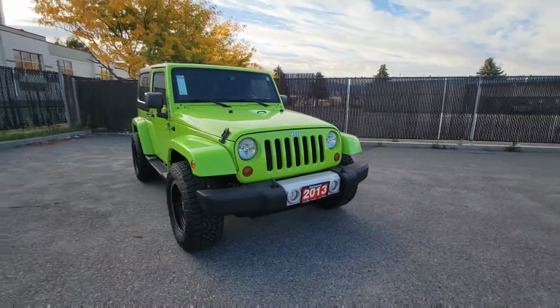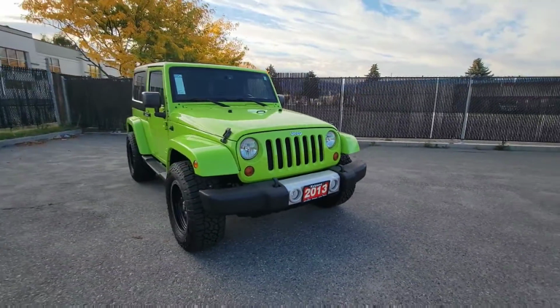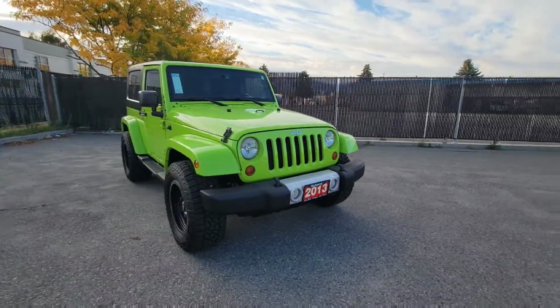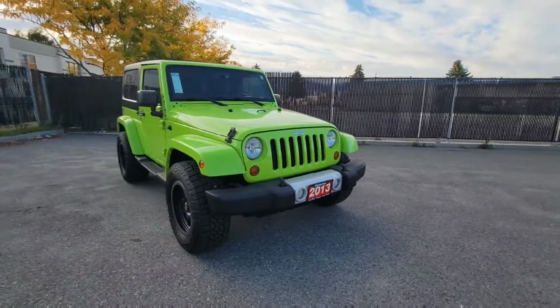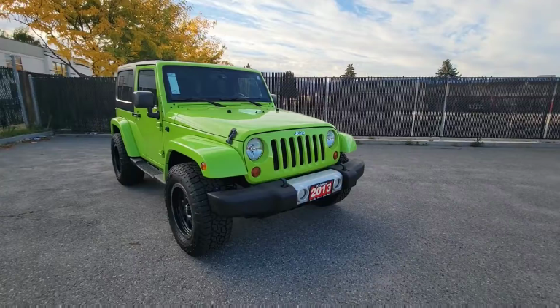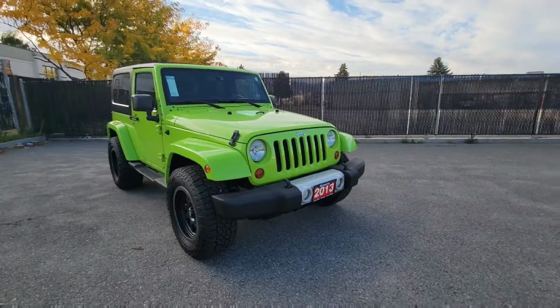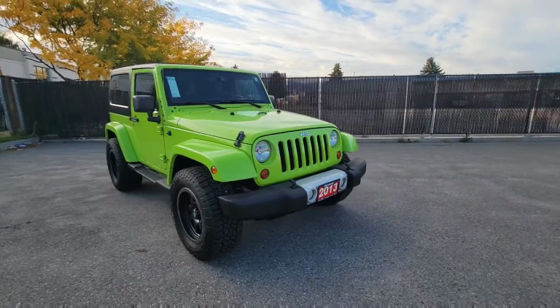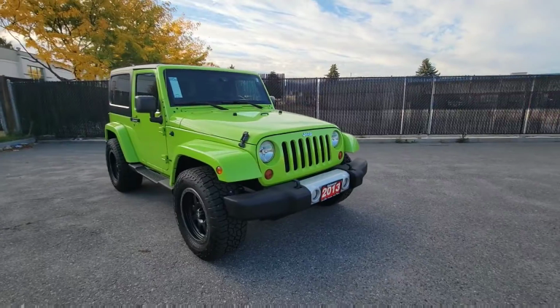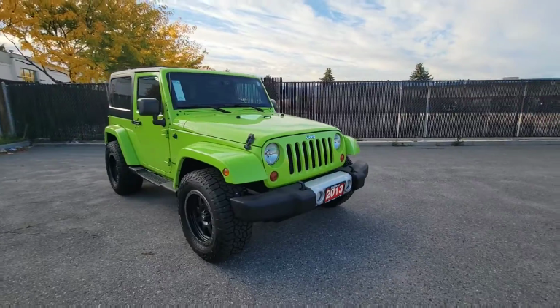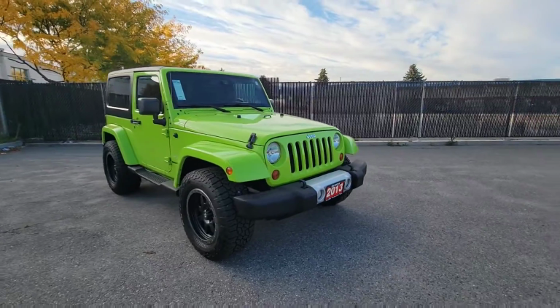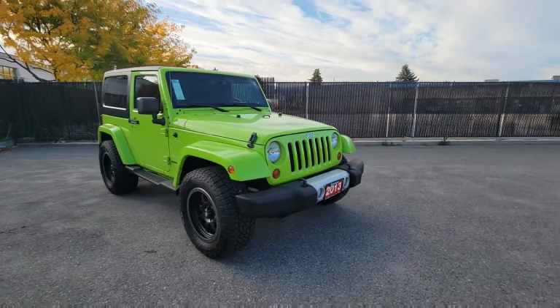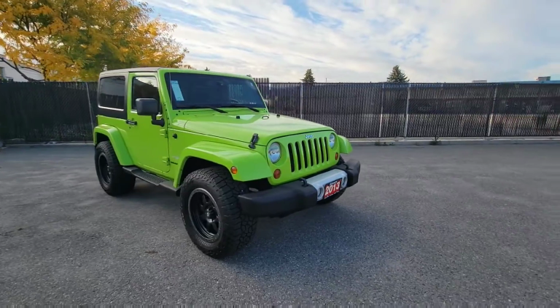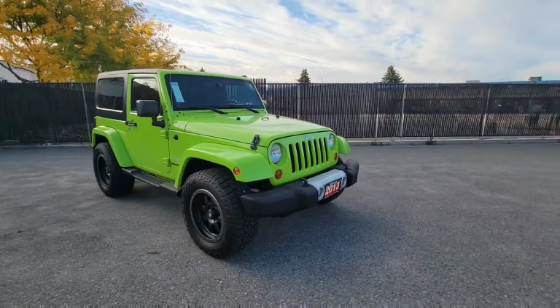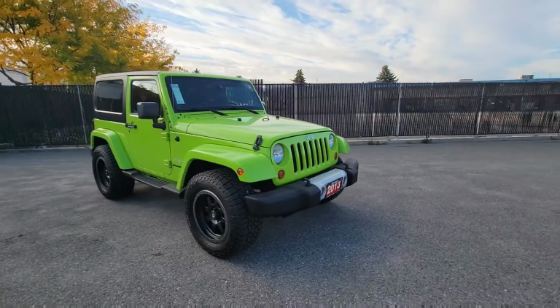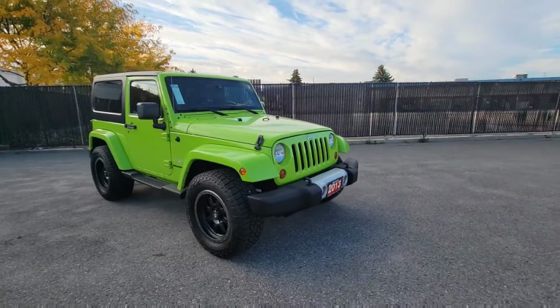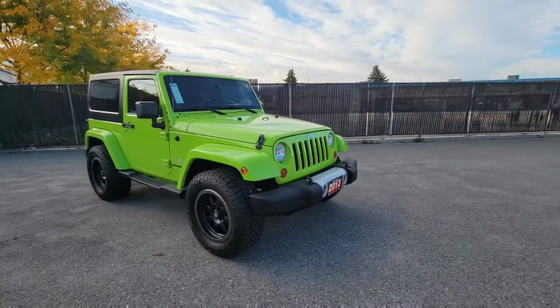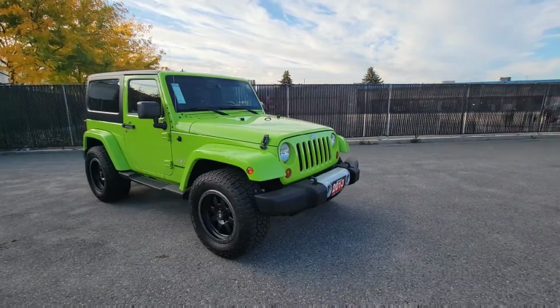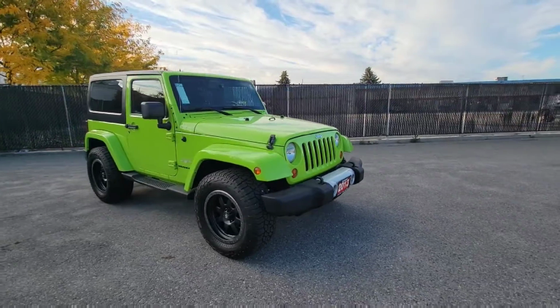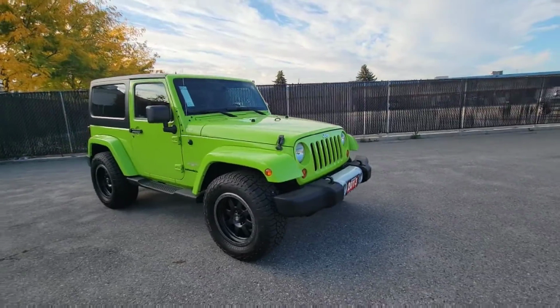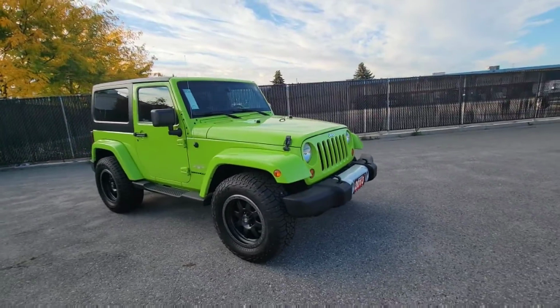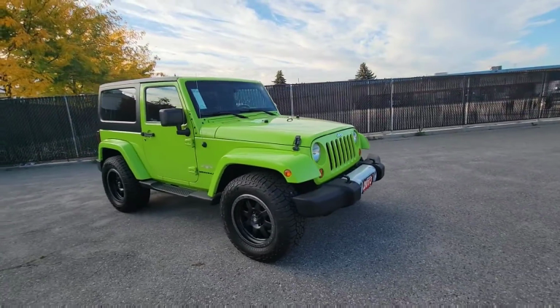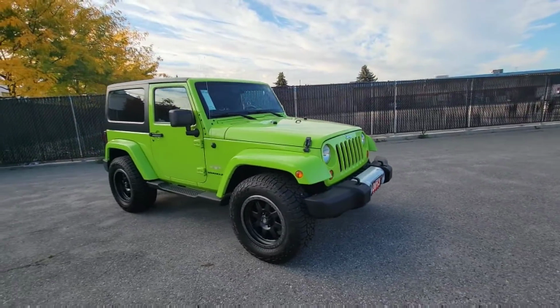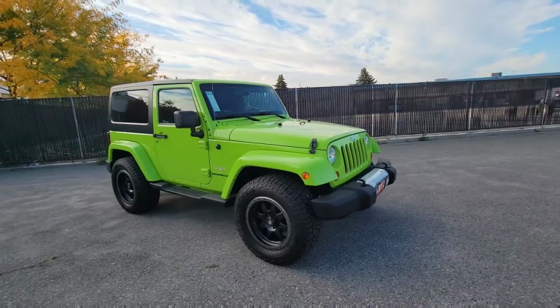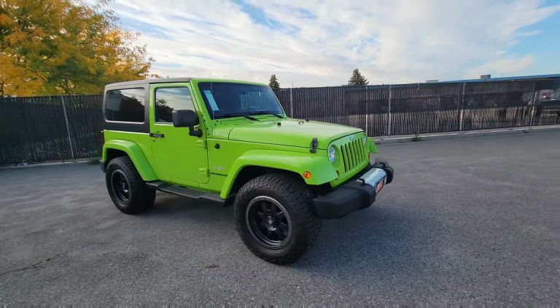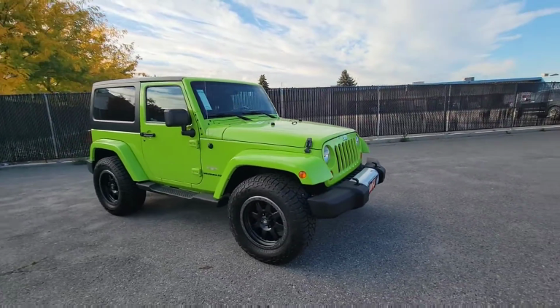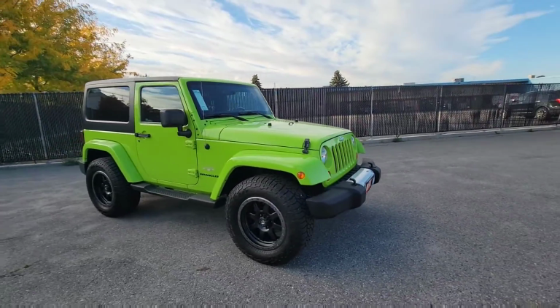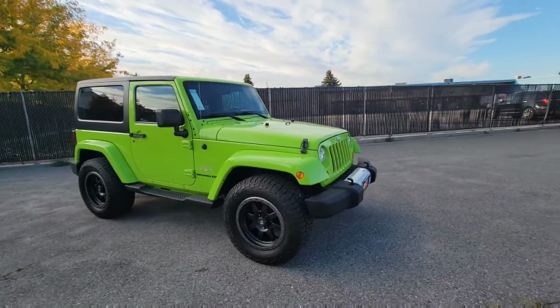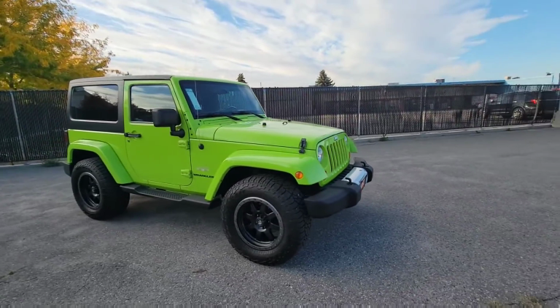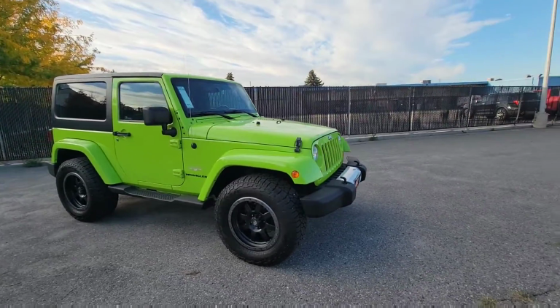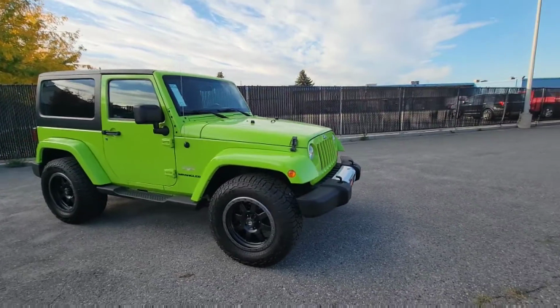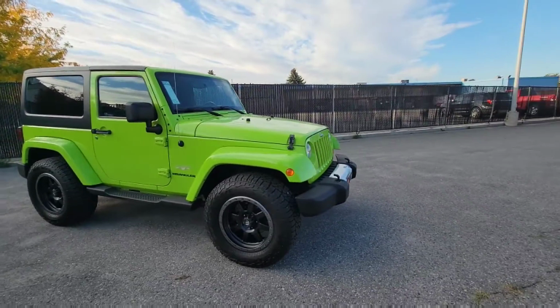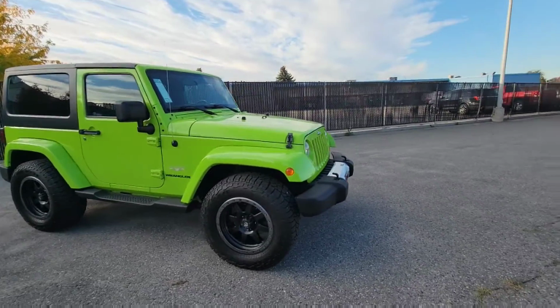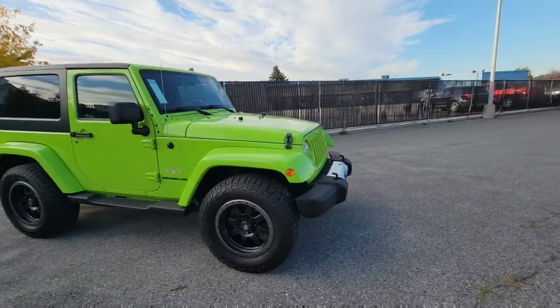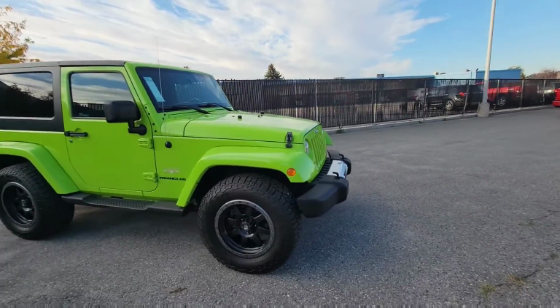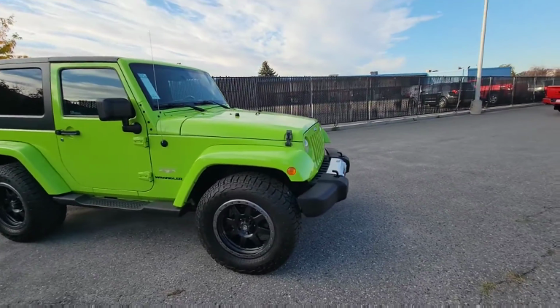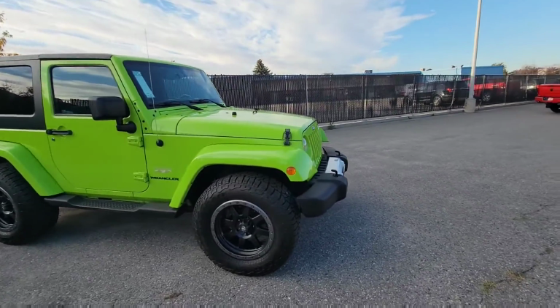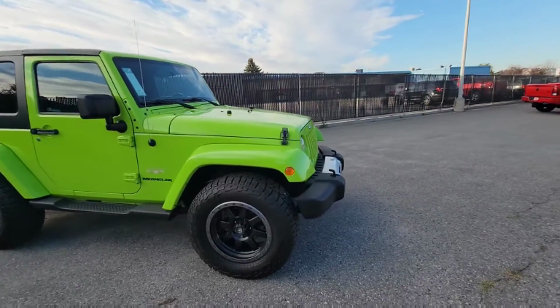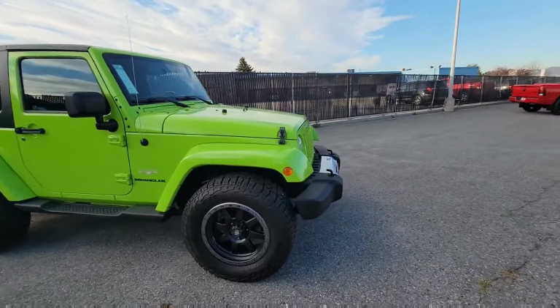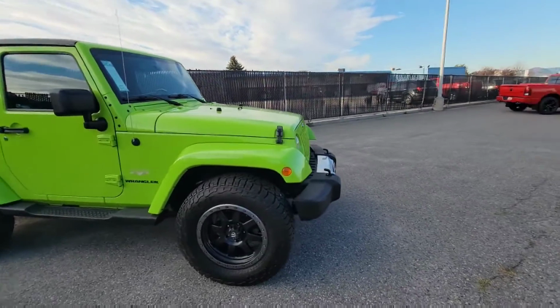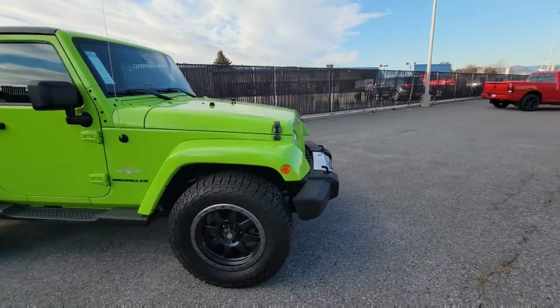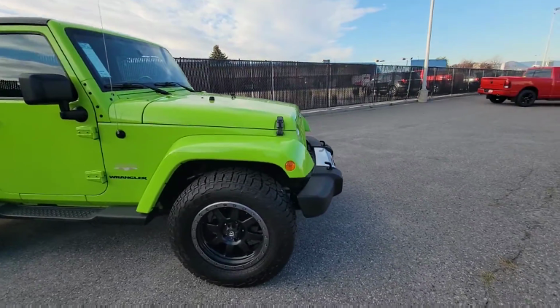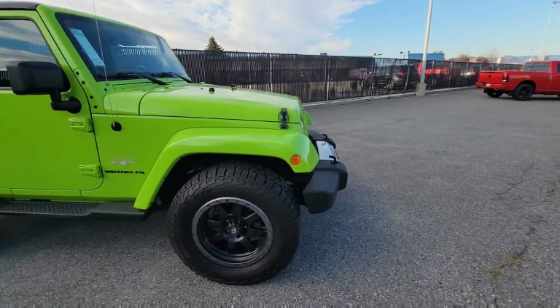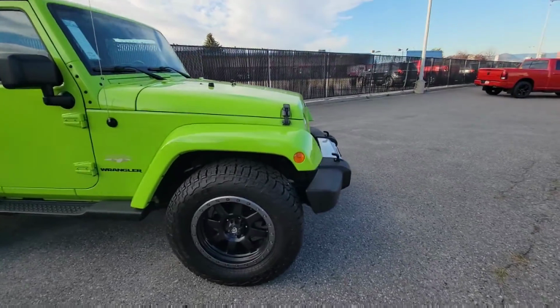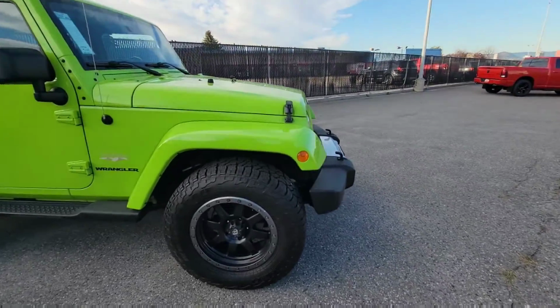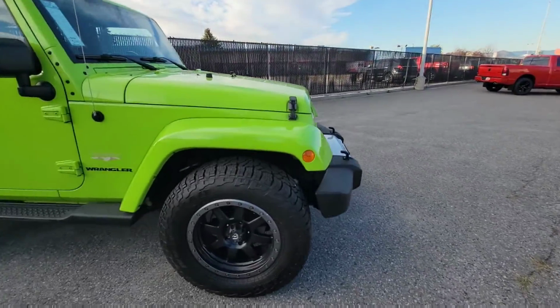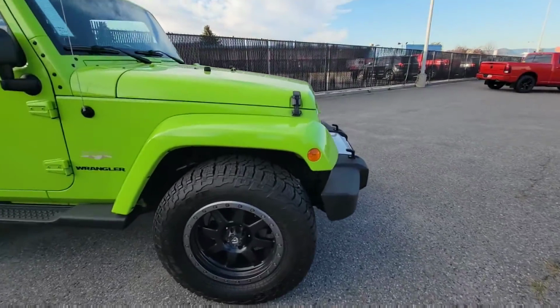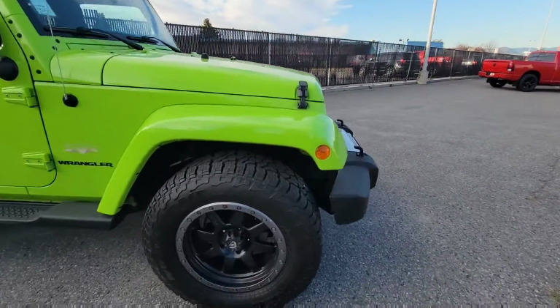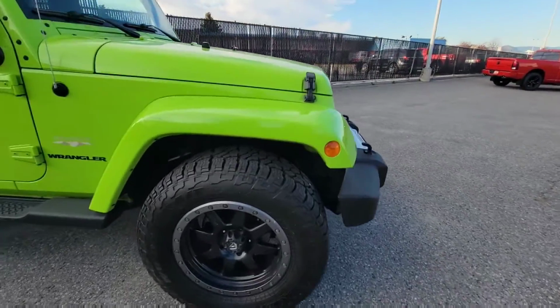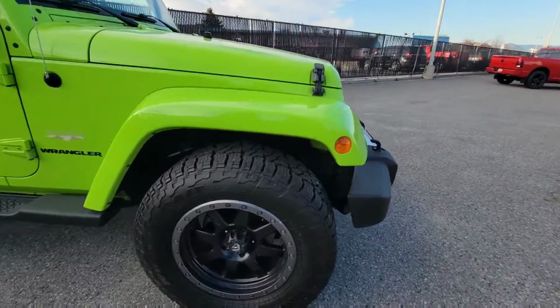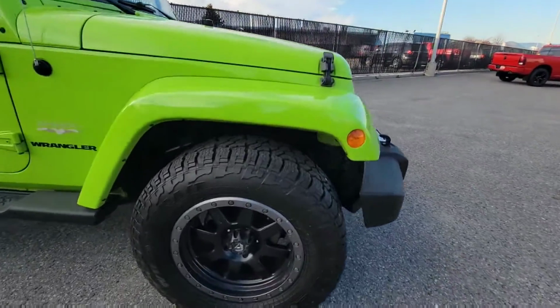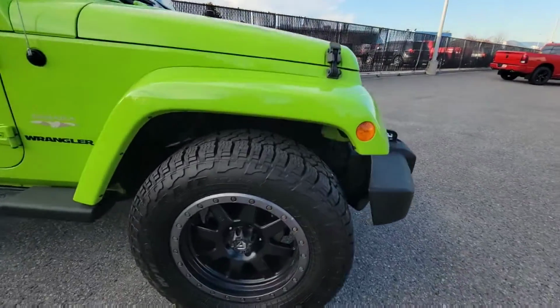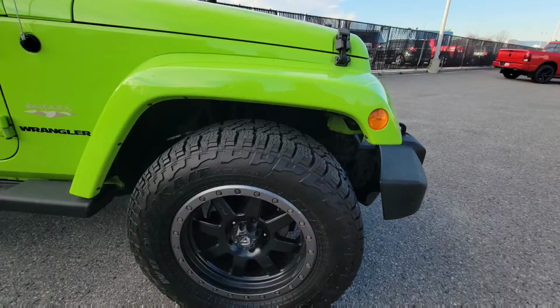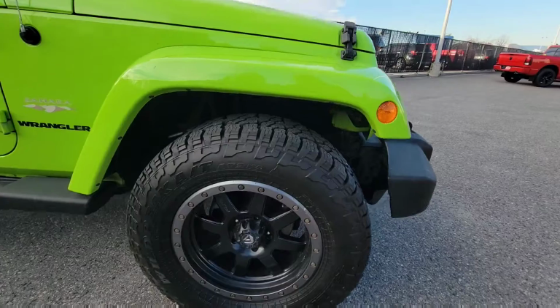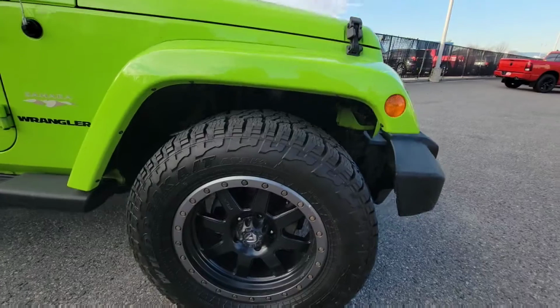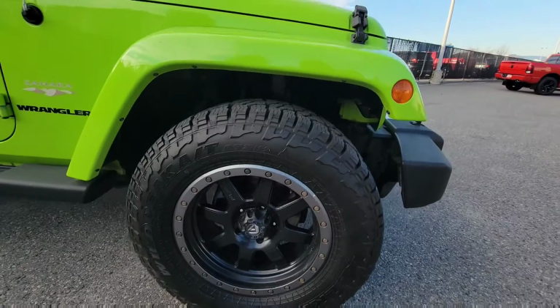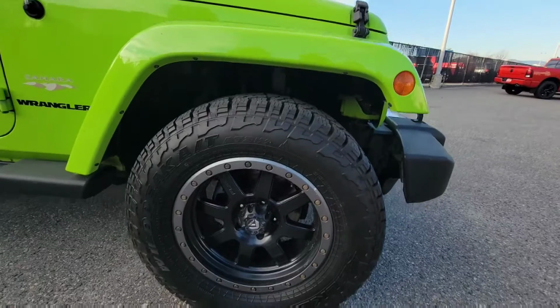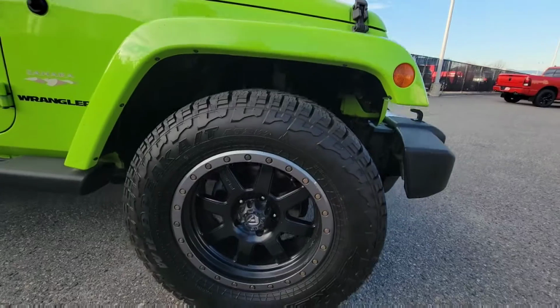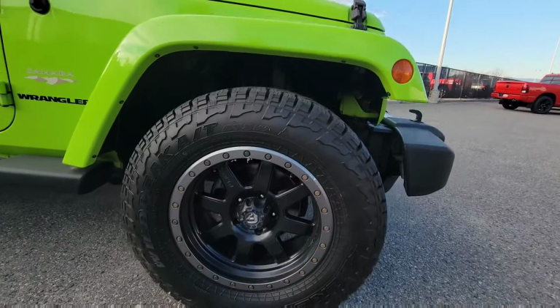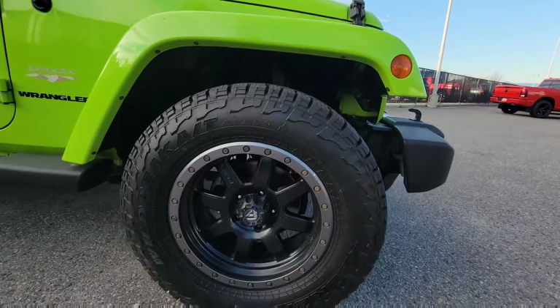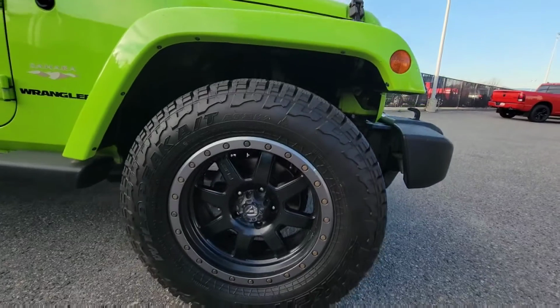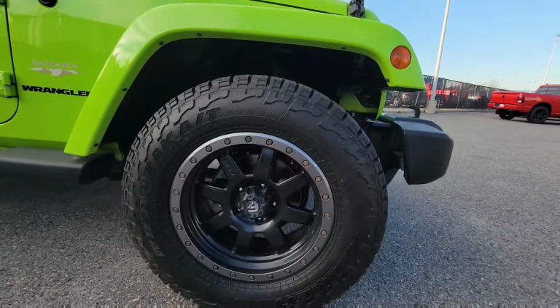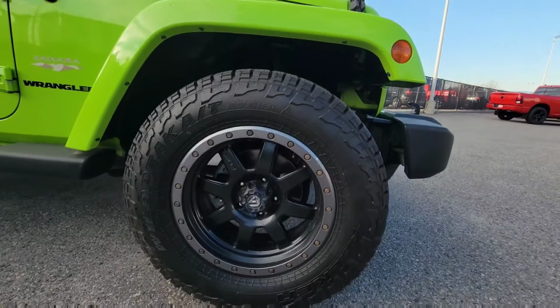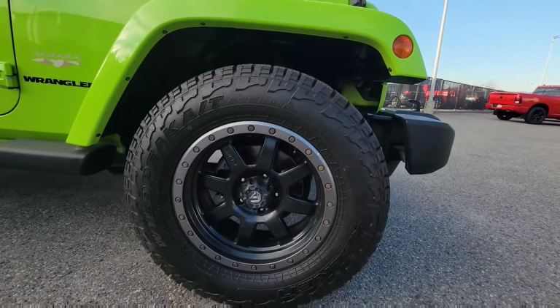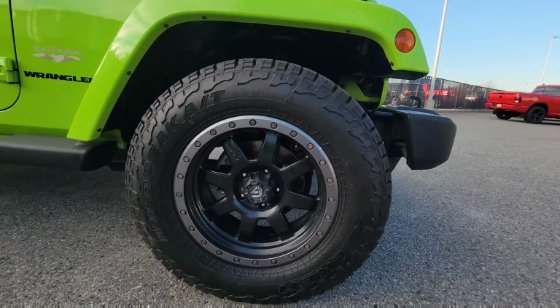This color is called Gecko Green. We also have aftermarket rims and tires, which are all-season and snowflake rated.